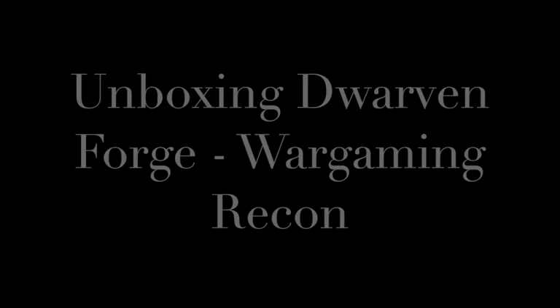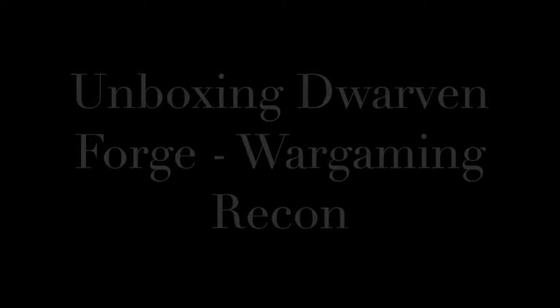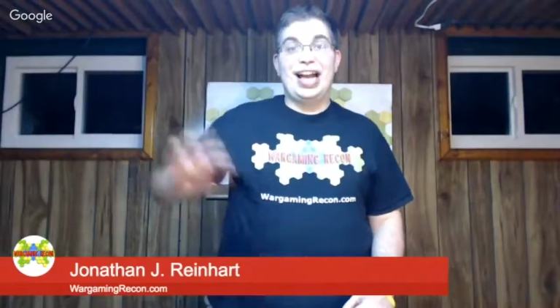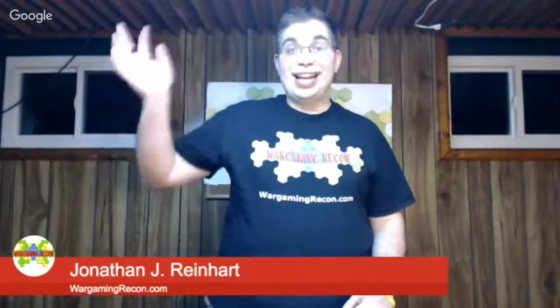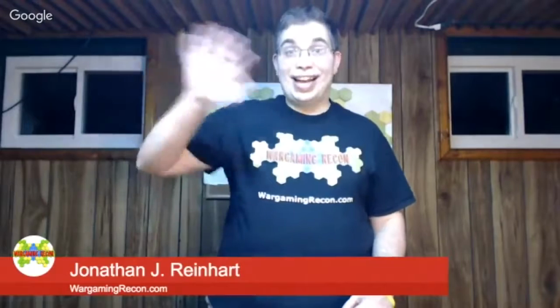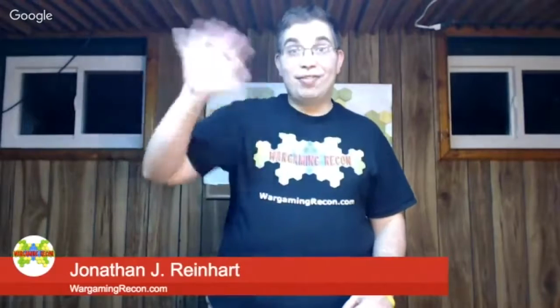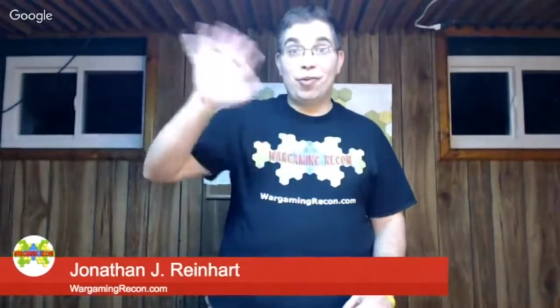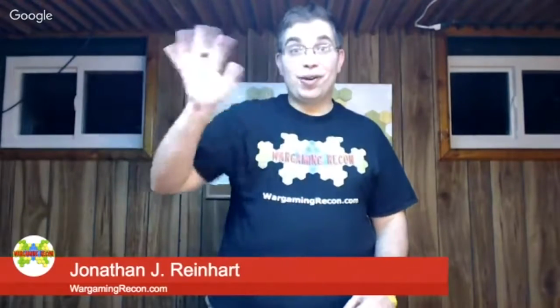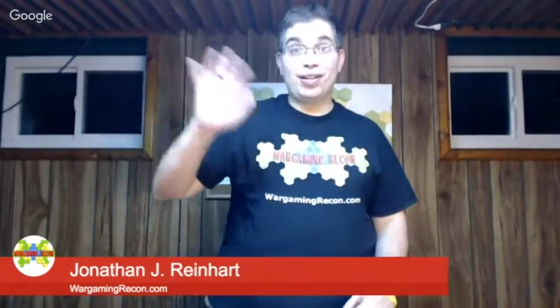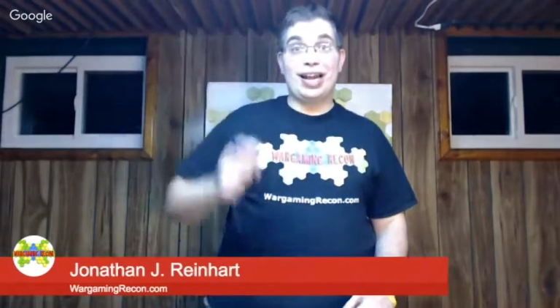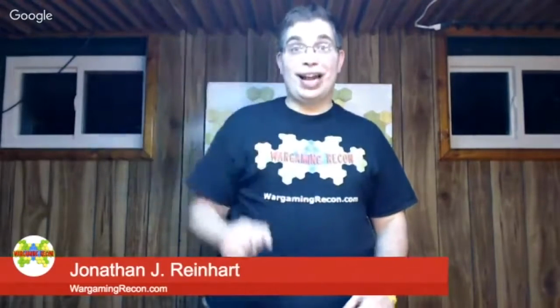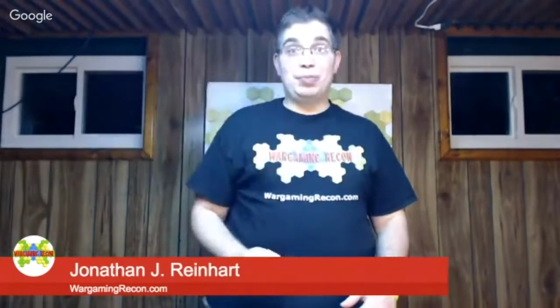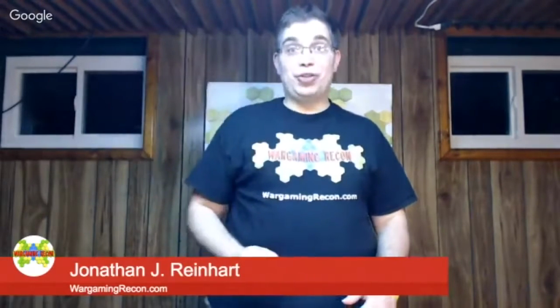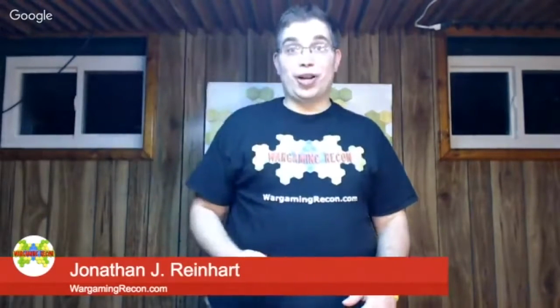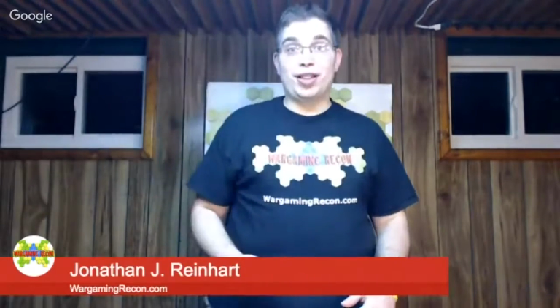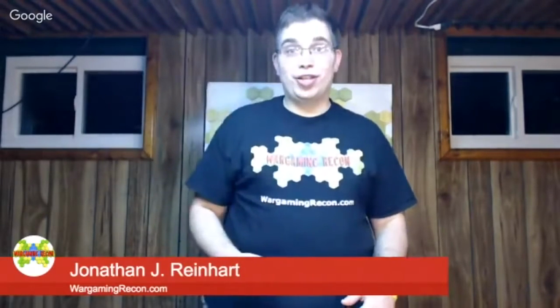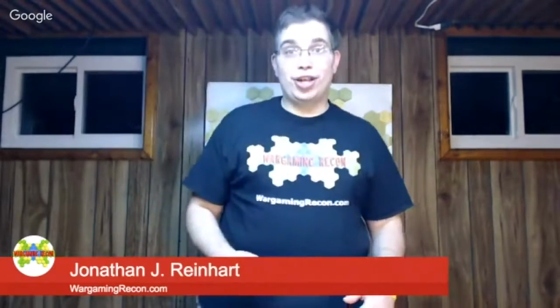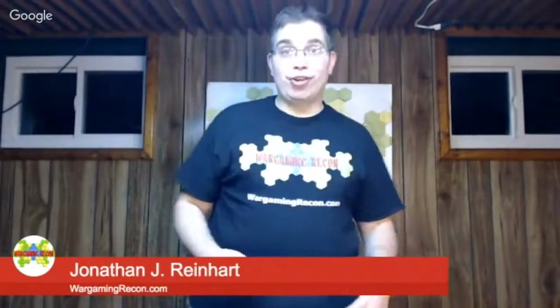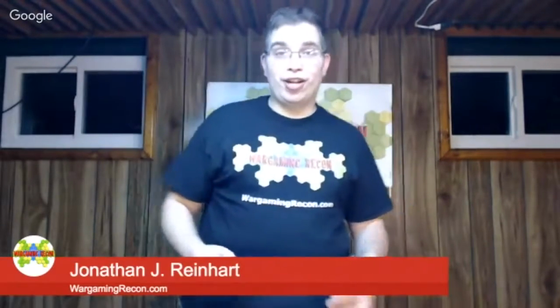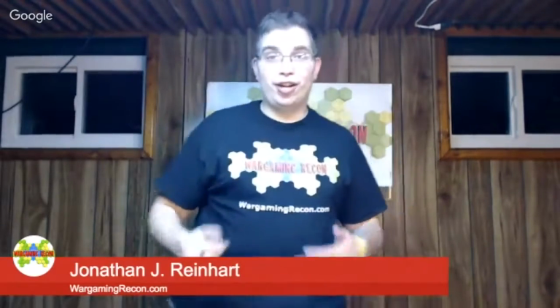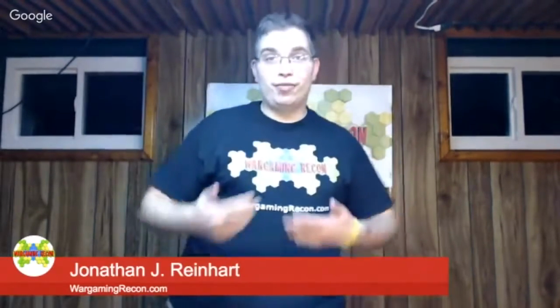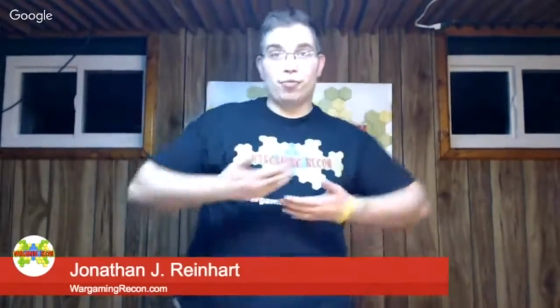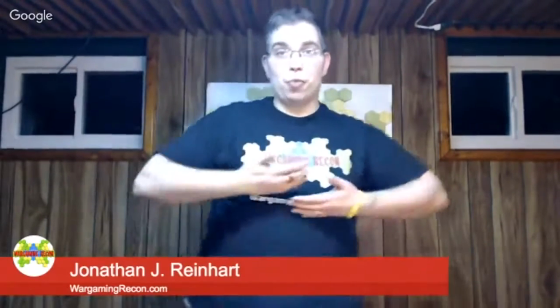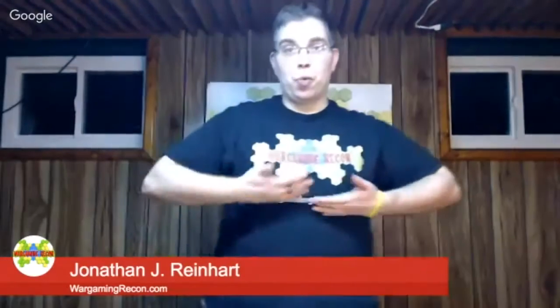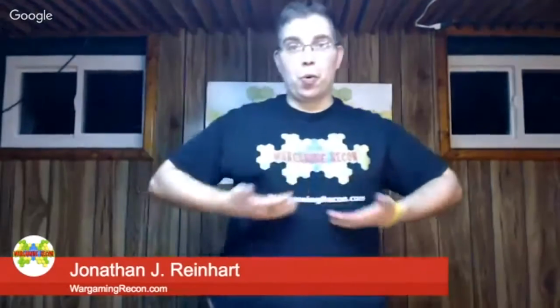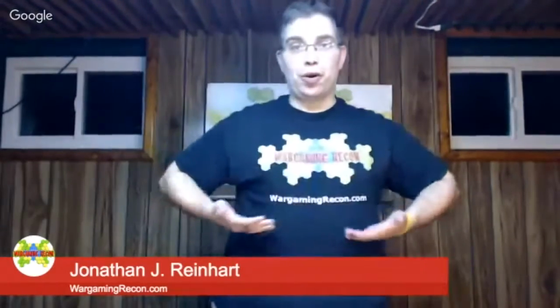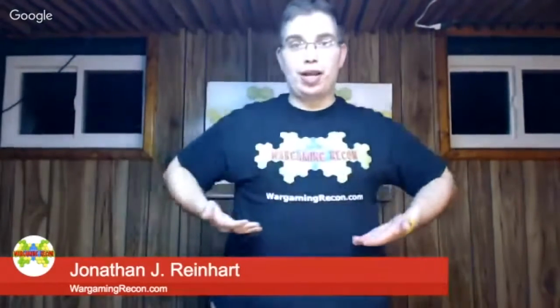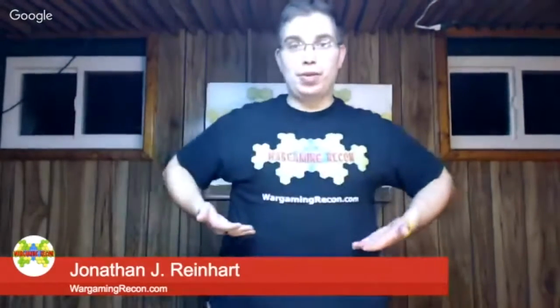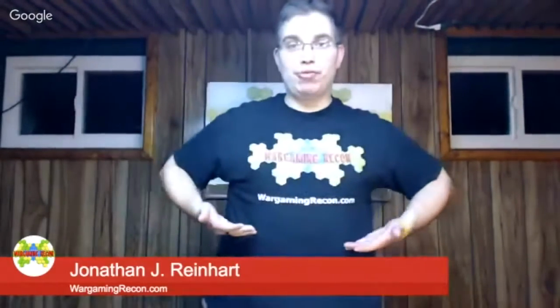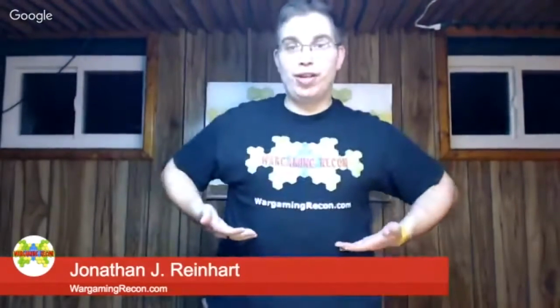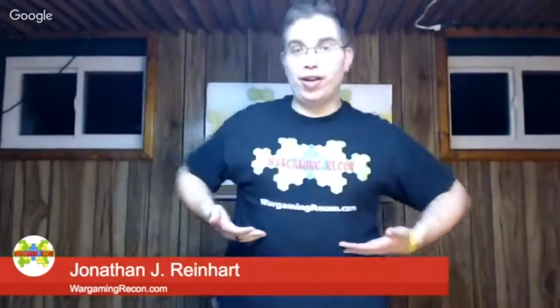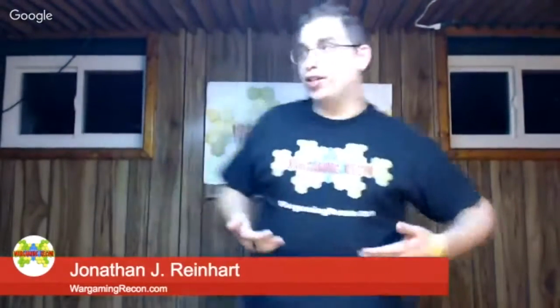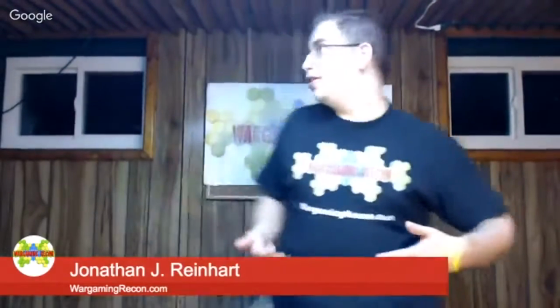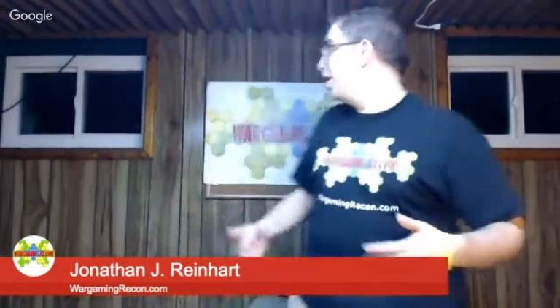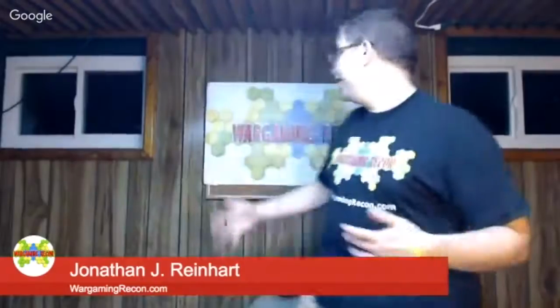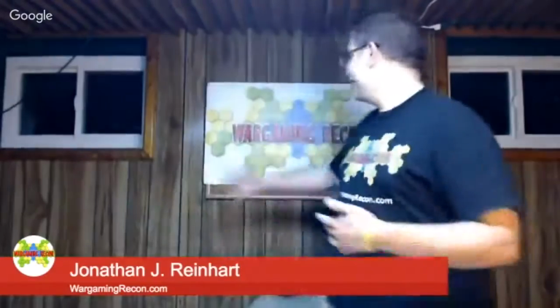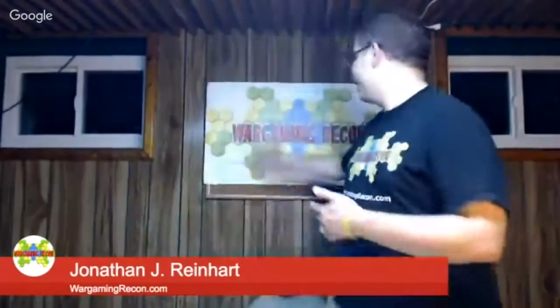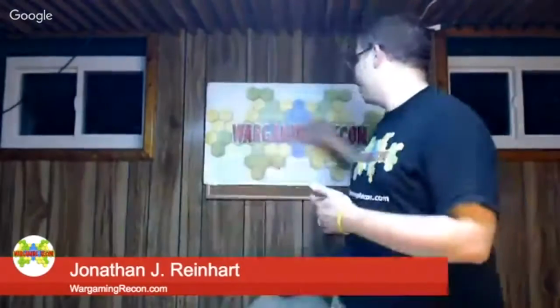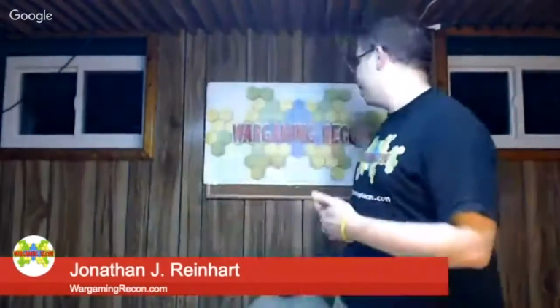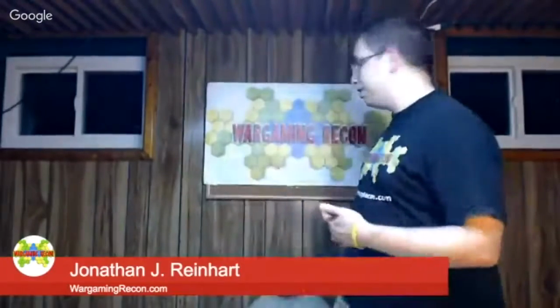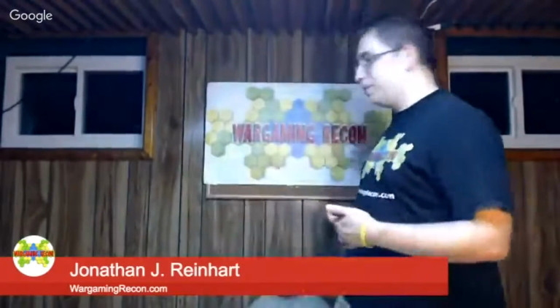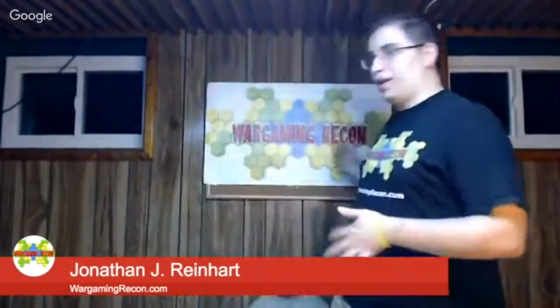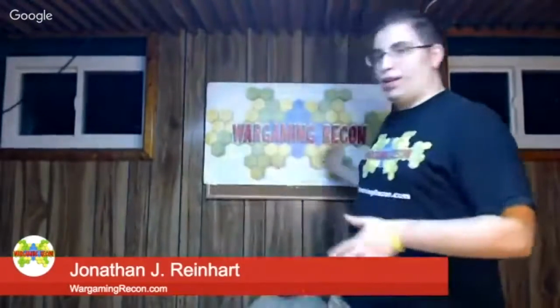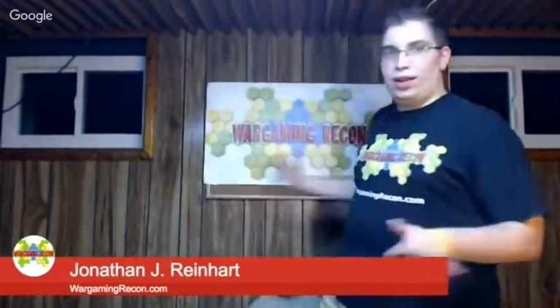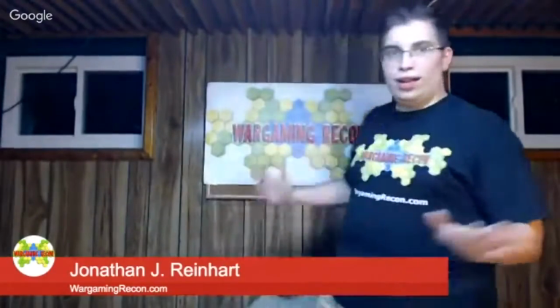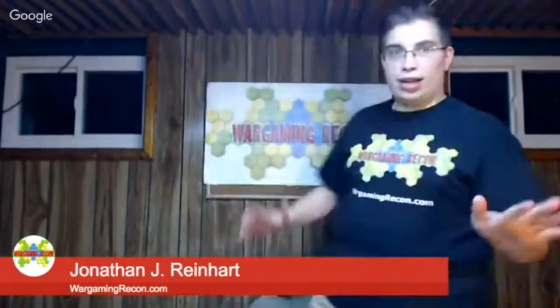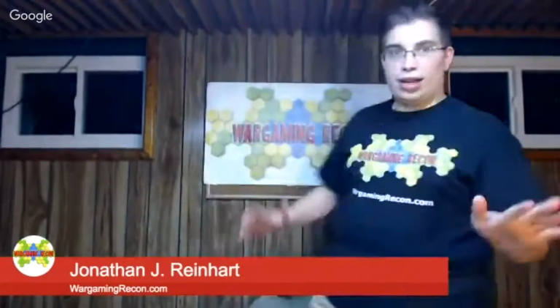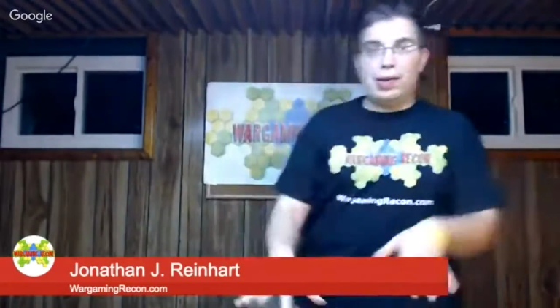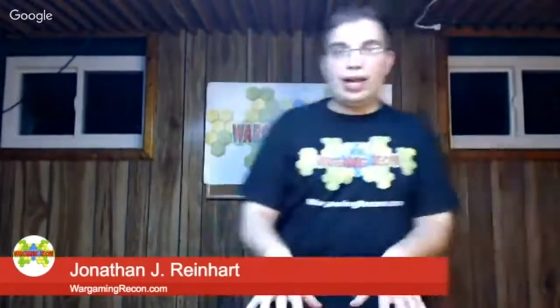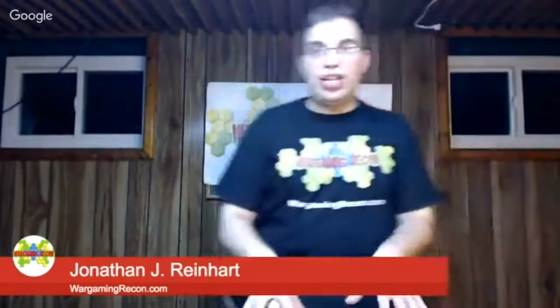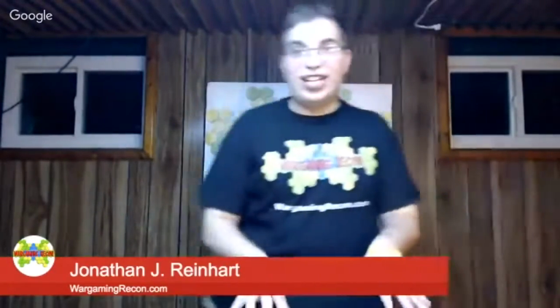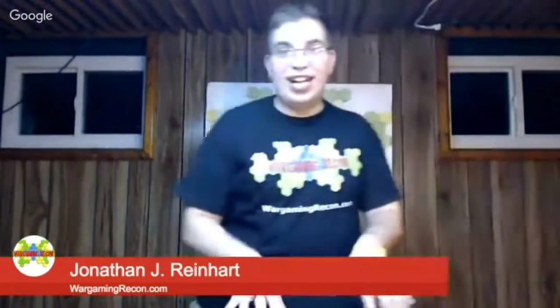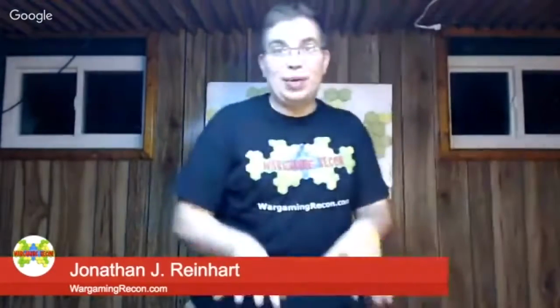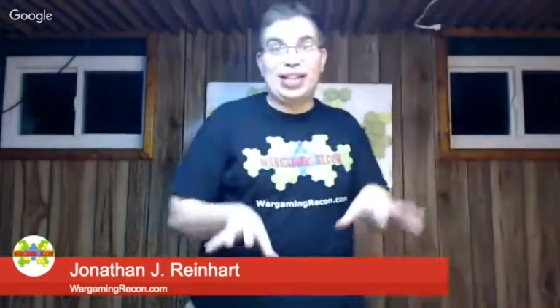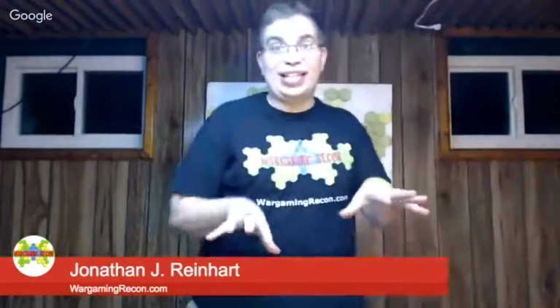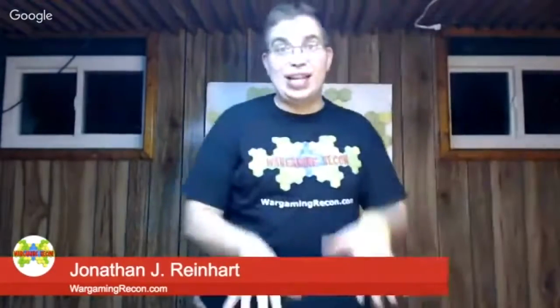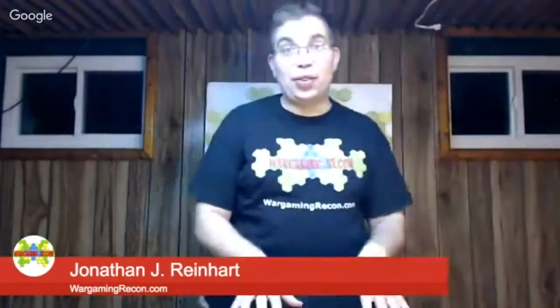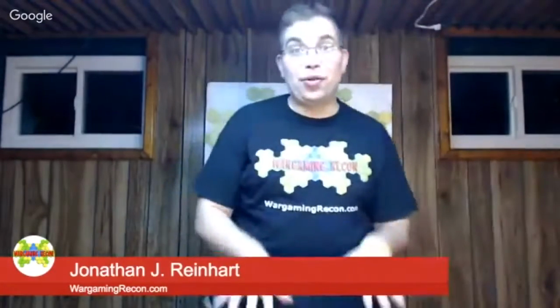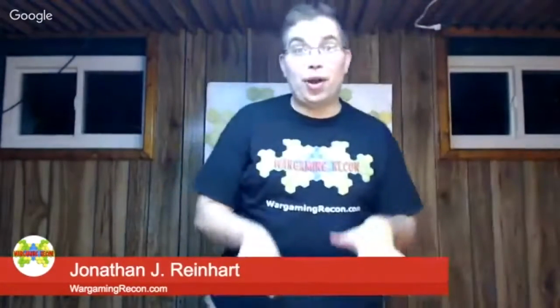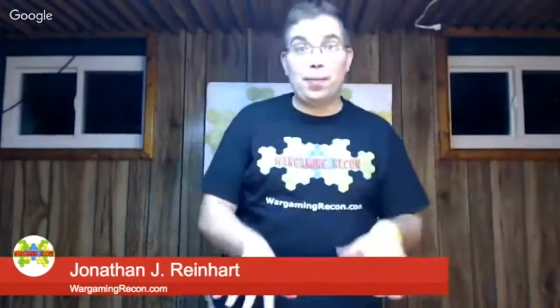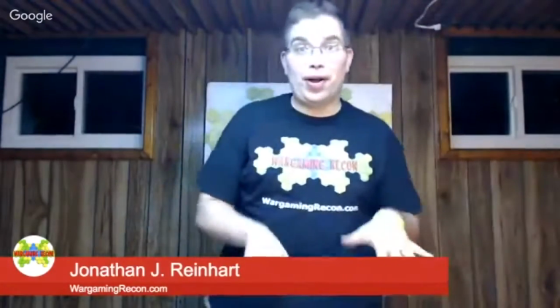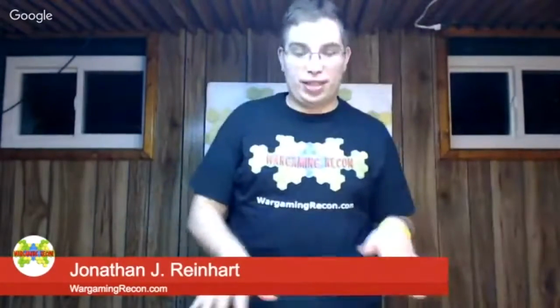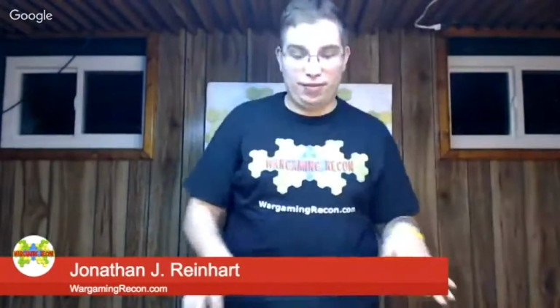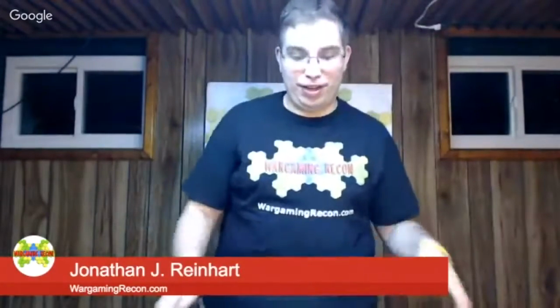Hi everyone, I'm Jonathan J. Reinhart from WargamingRecon.com and I'm coming at you today with another unboxing video.